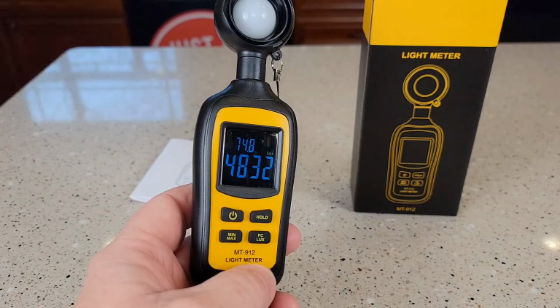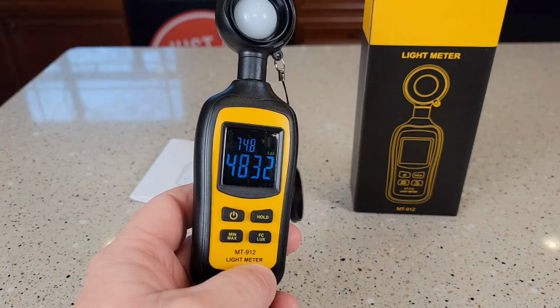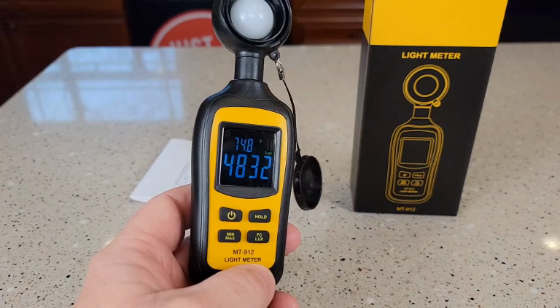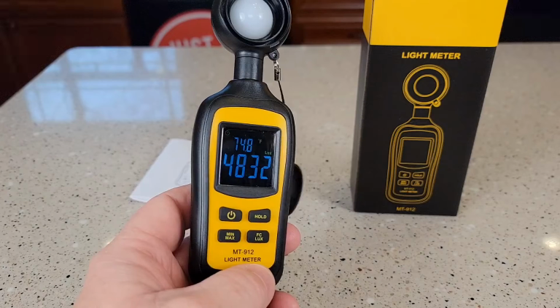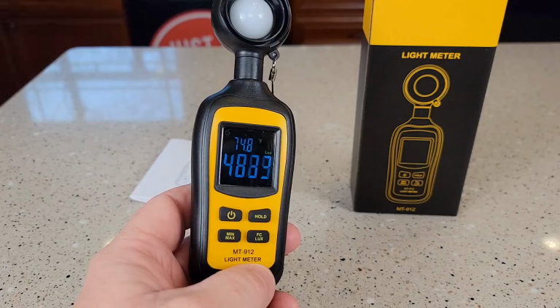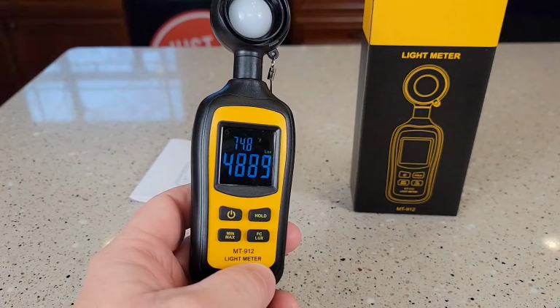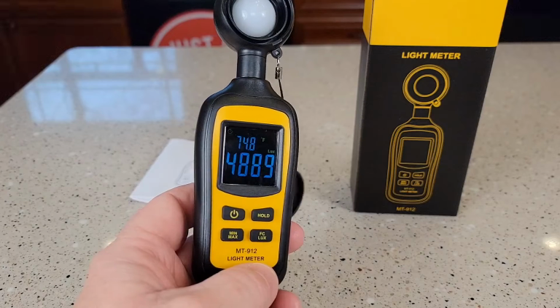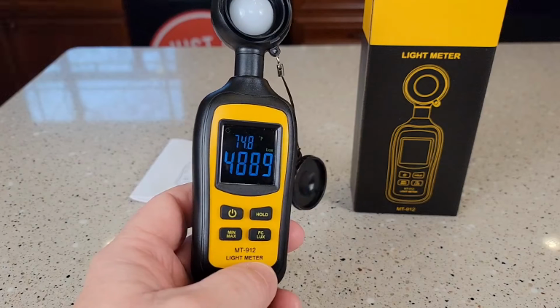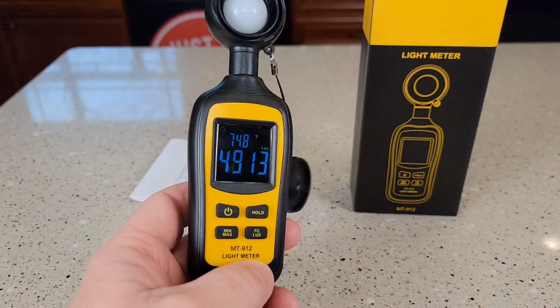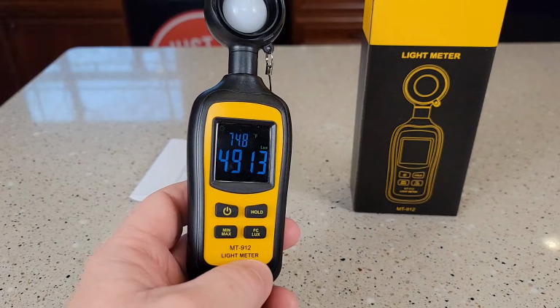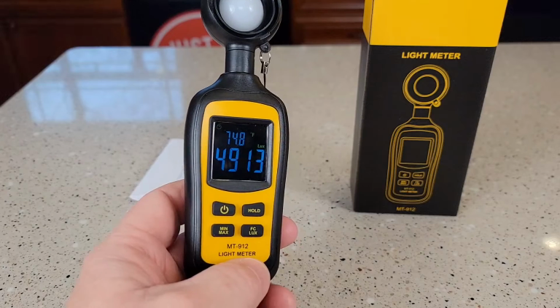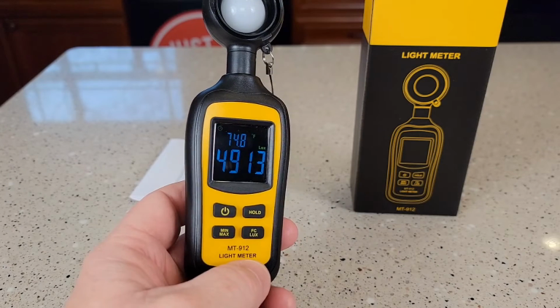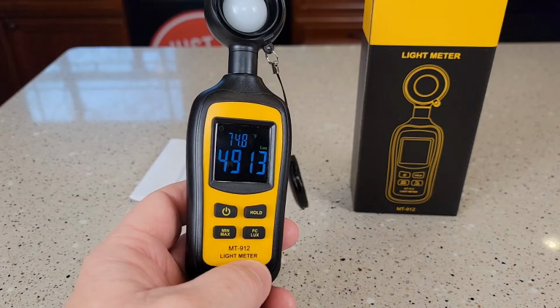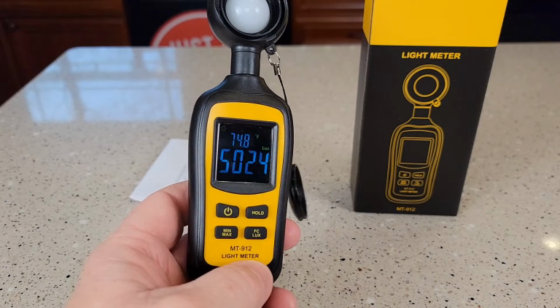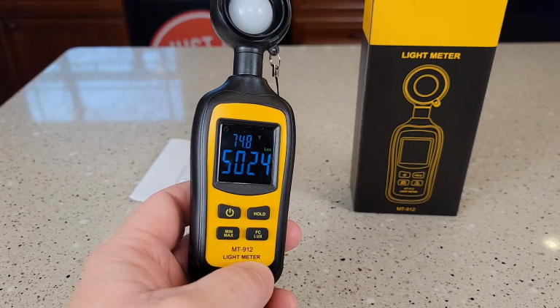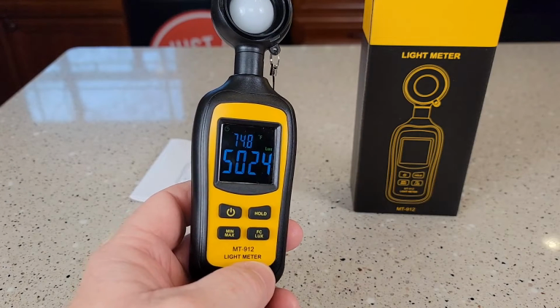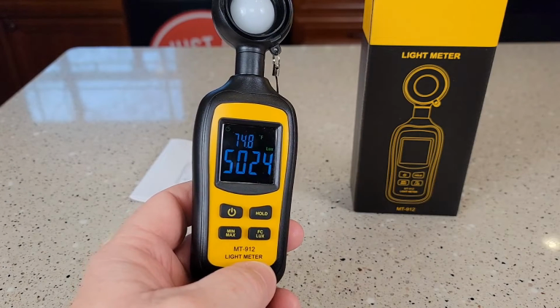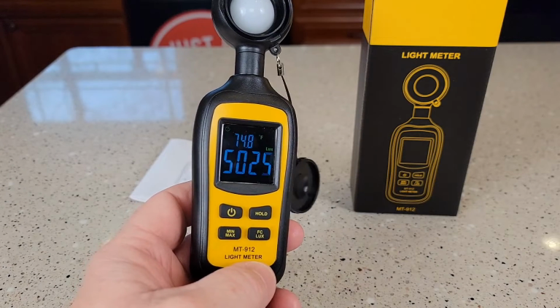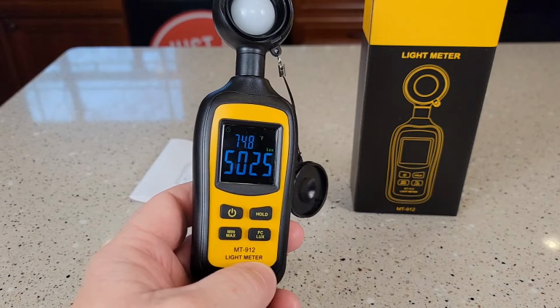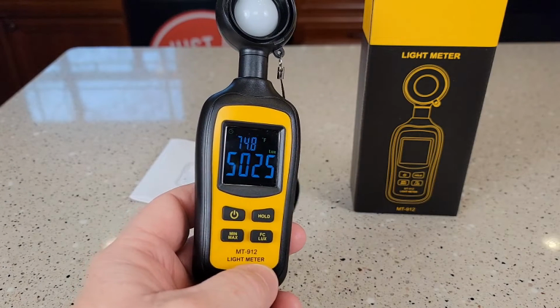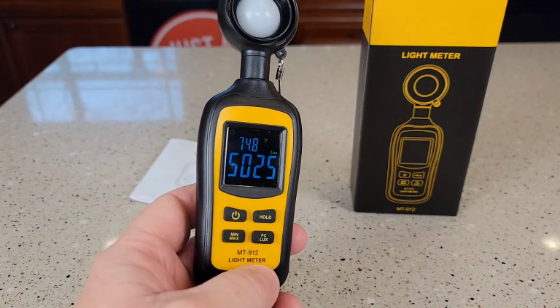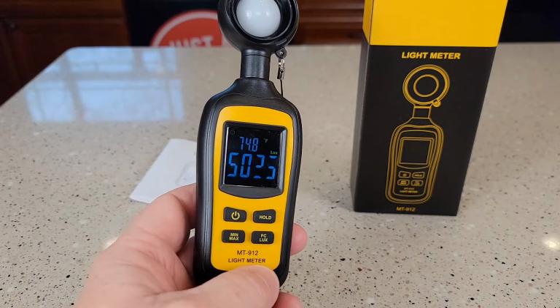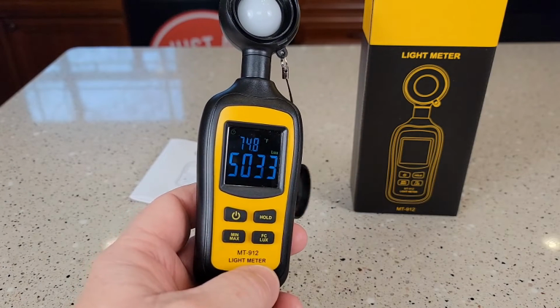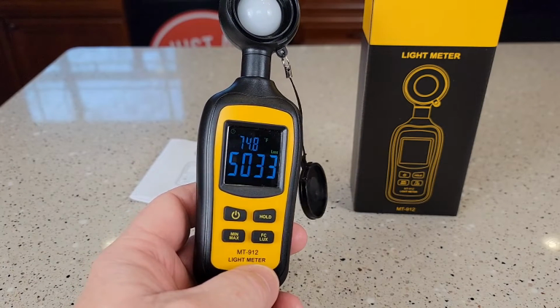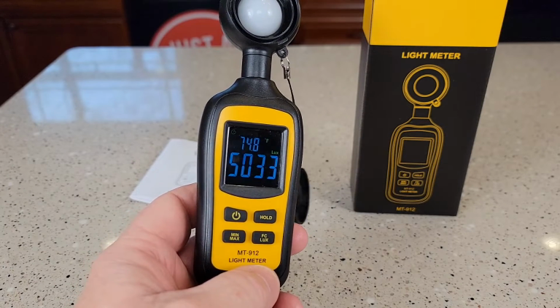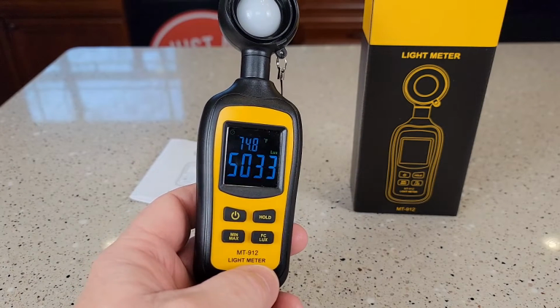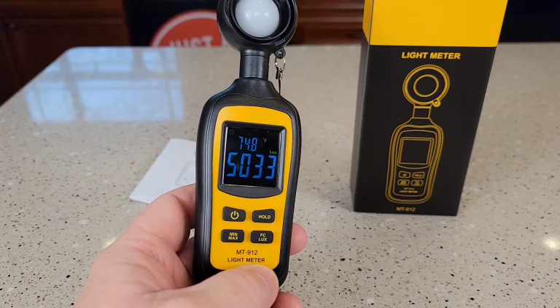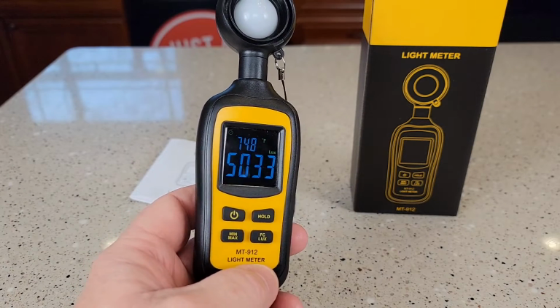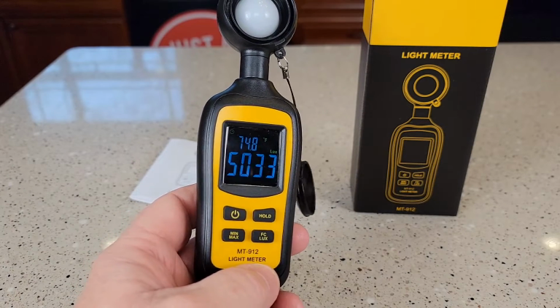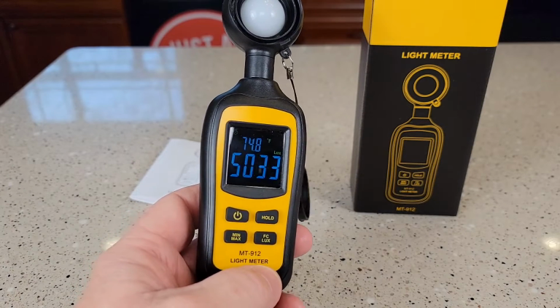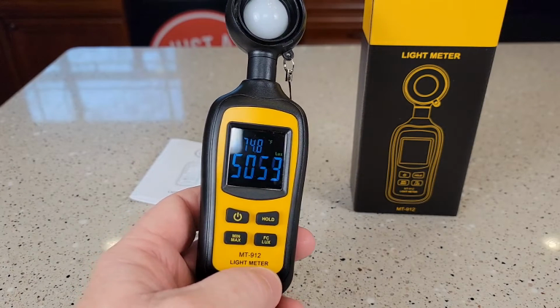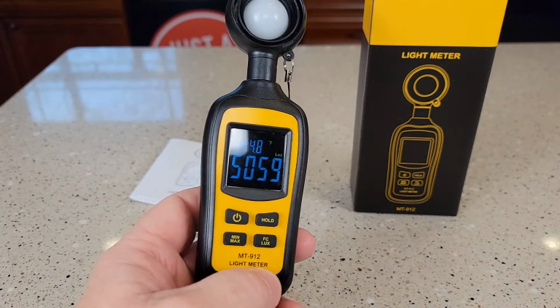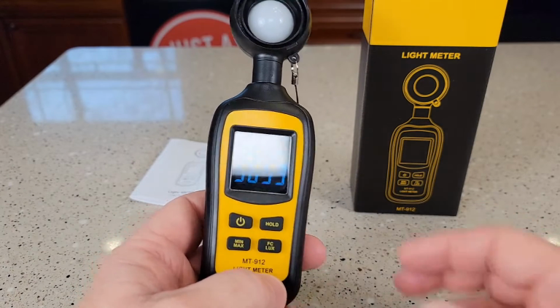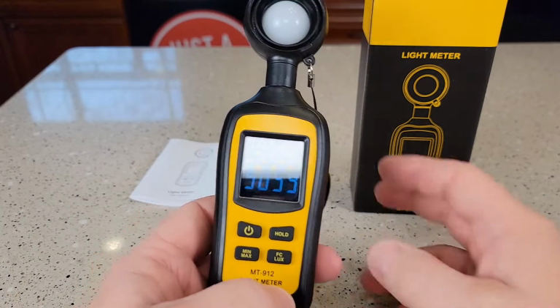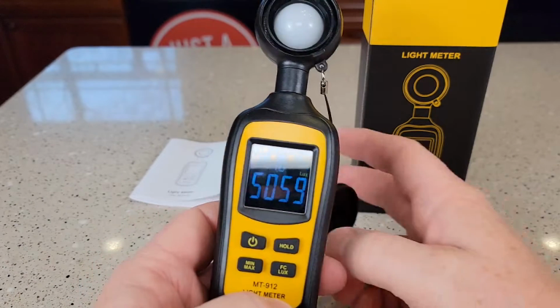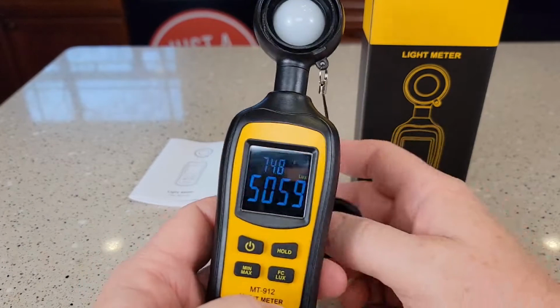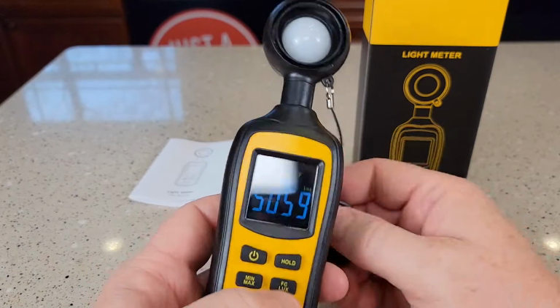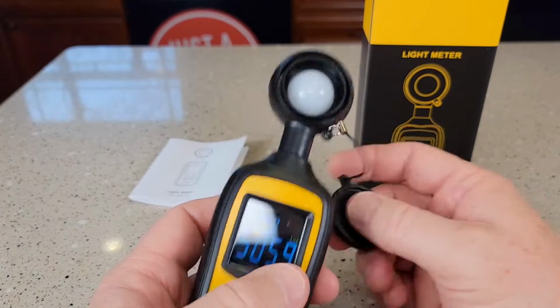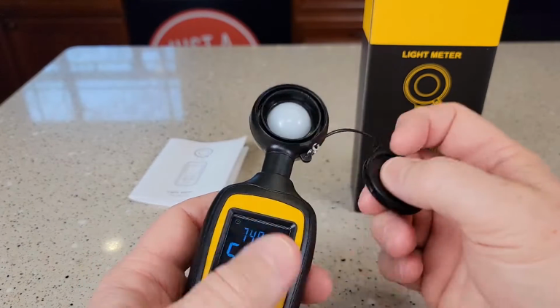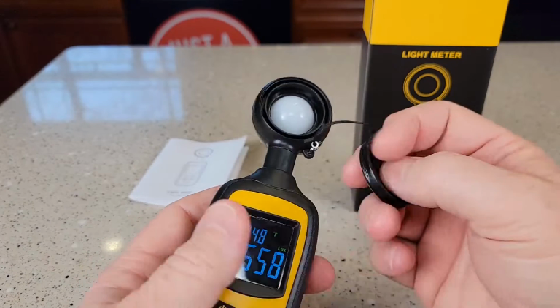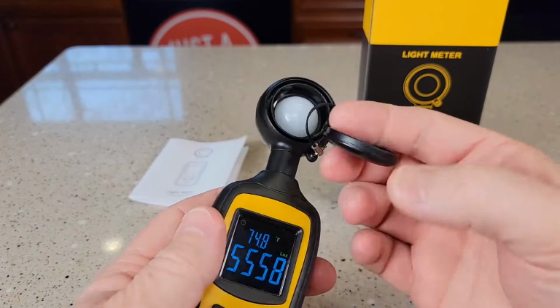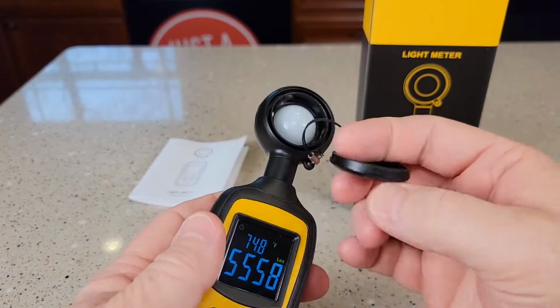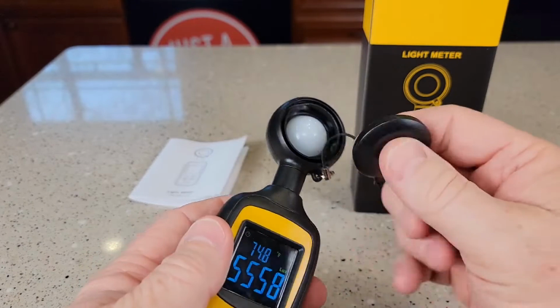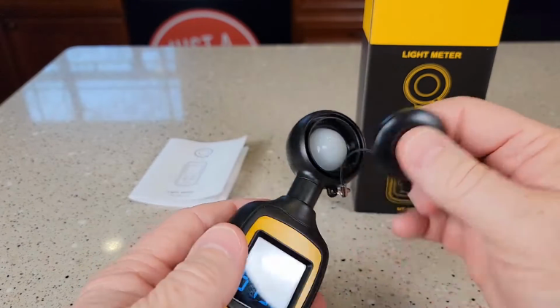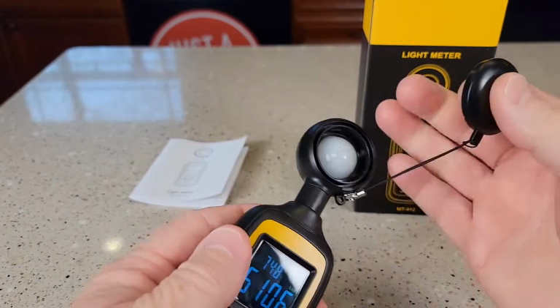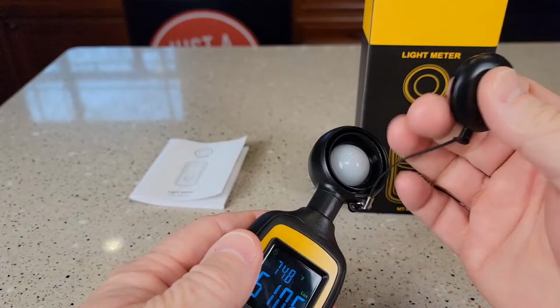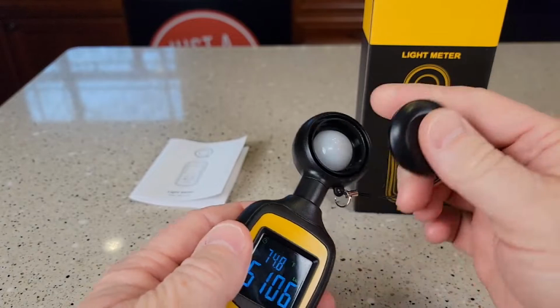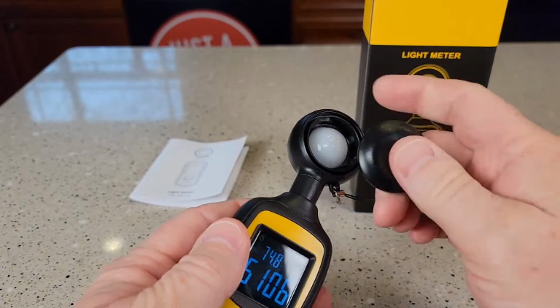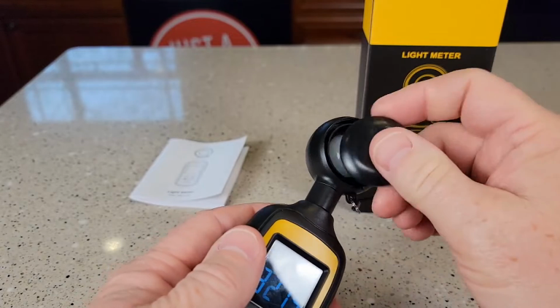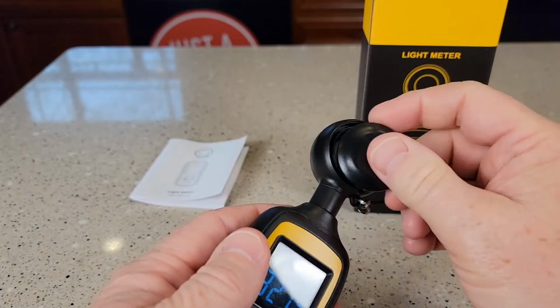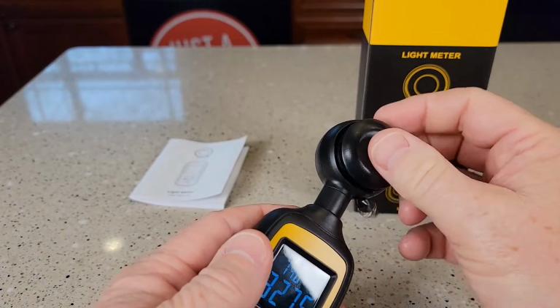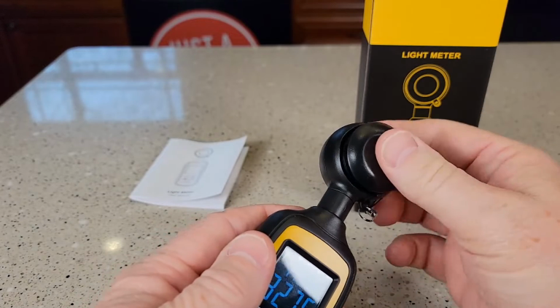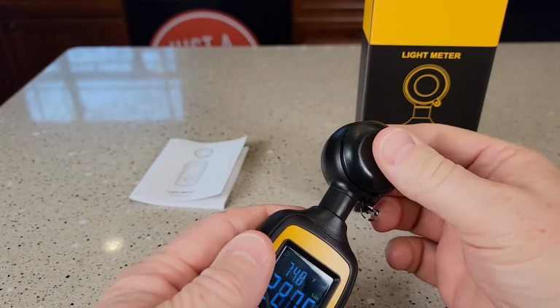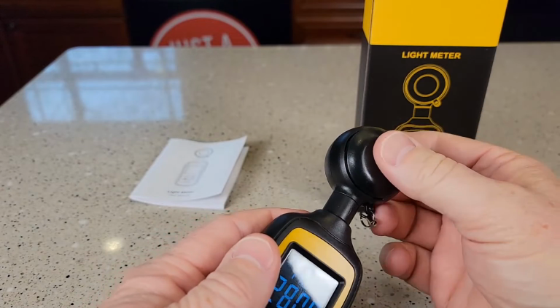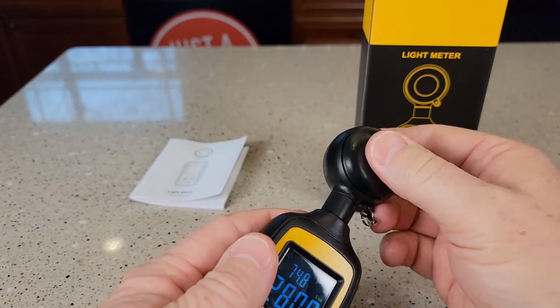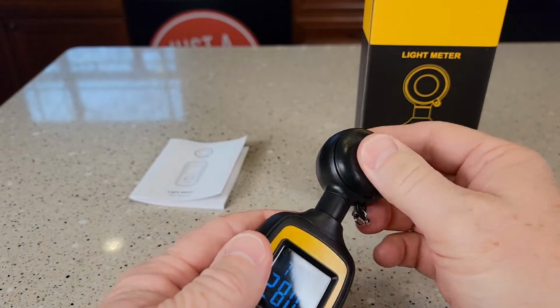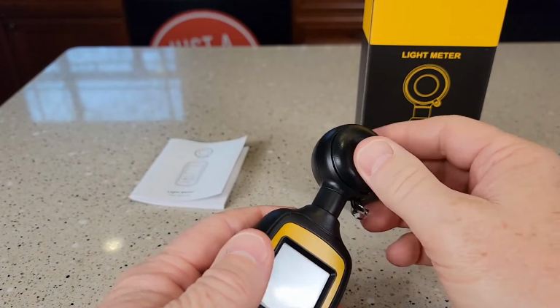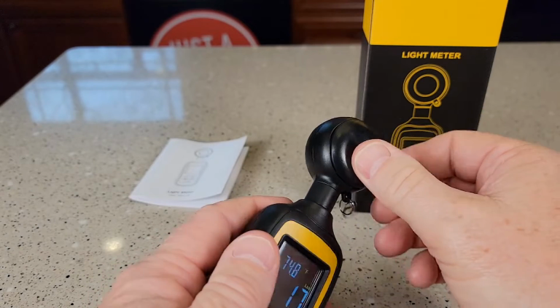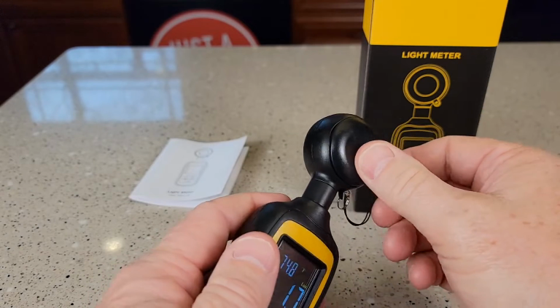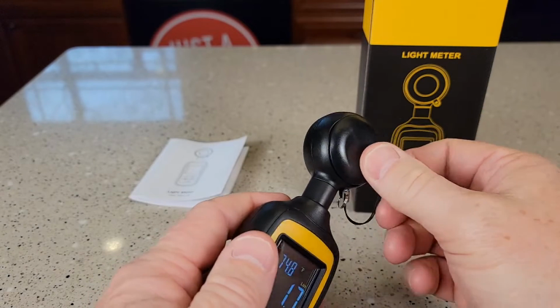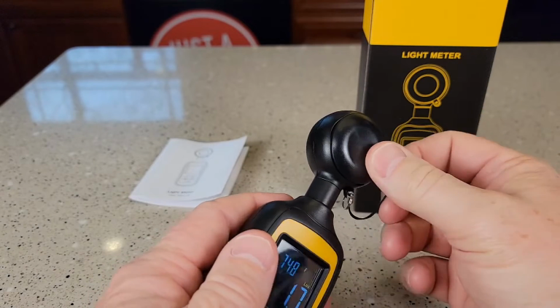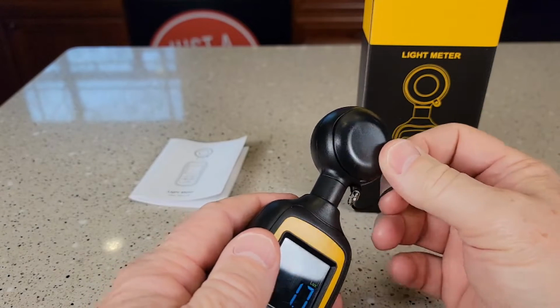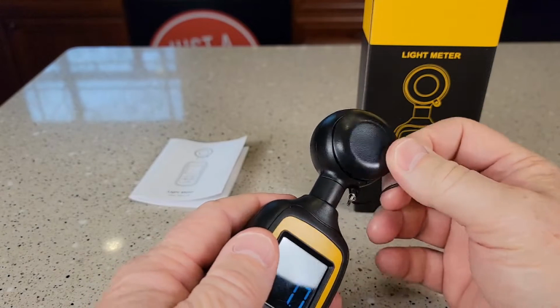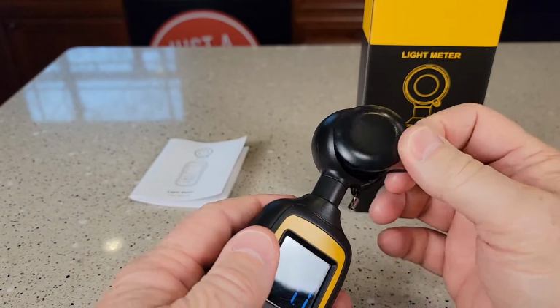Hello everyone, this is Just a Dad. Today I'm going to do a review on this light meter. It's got this protective cover to cover the light meter. It works really well.